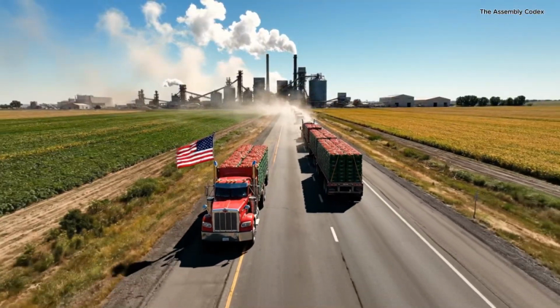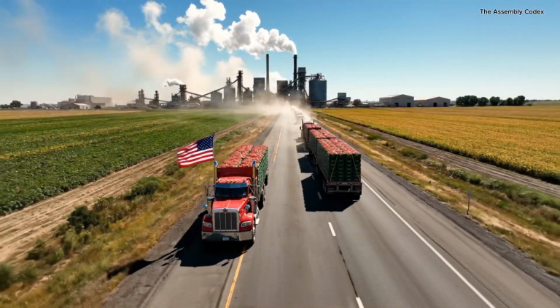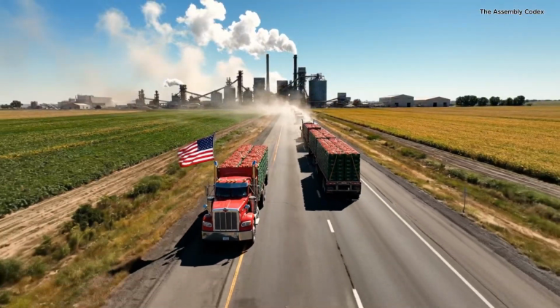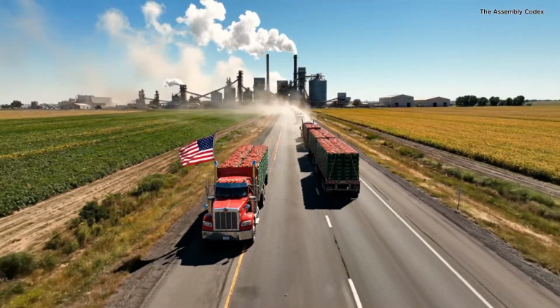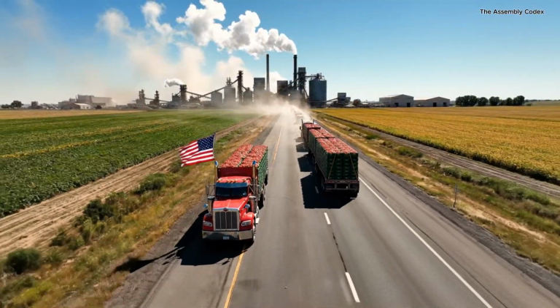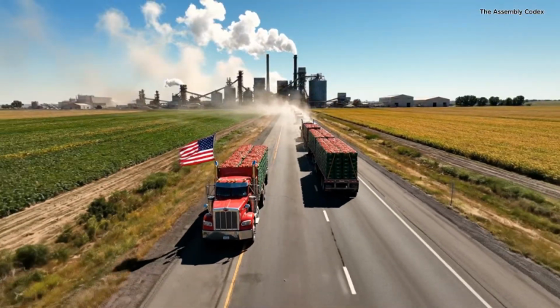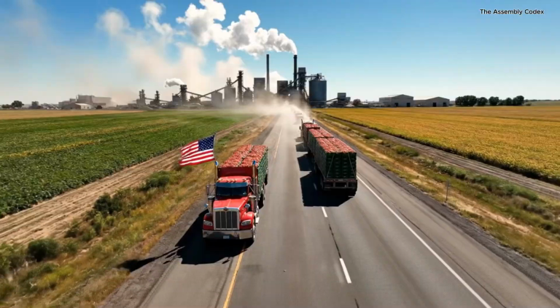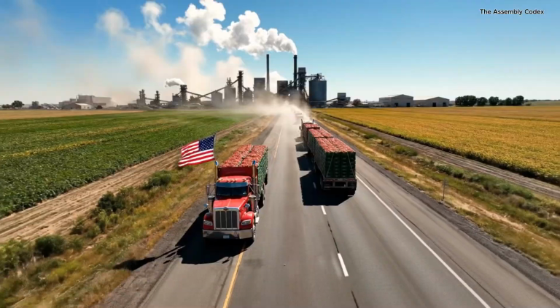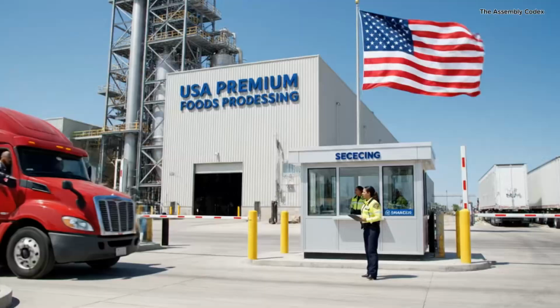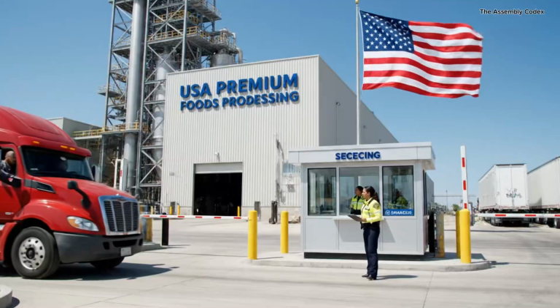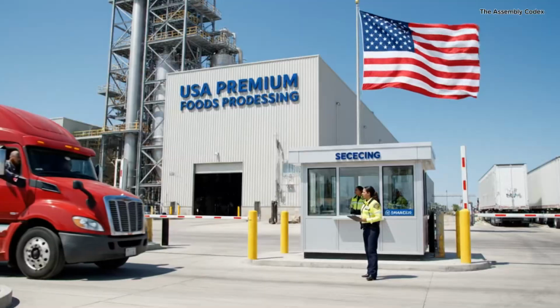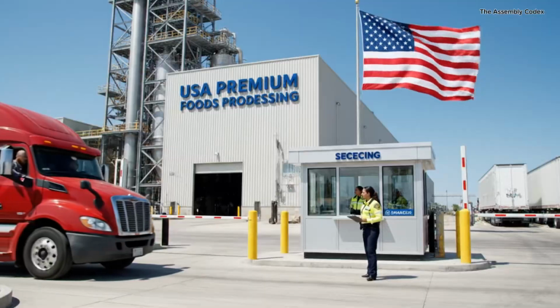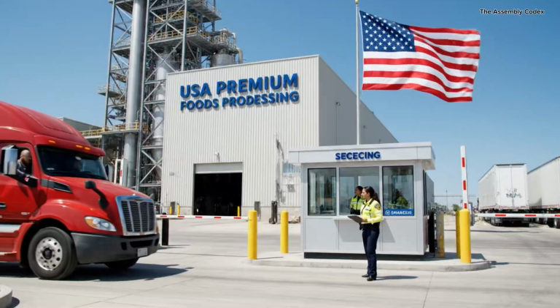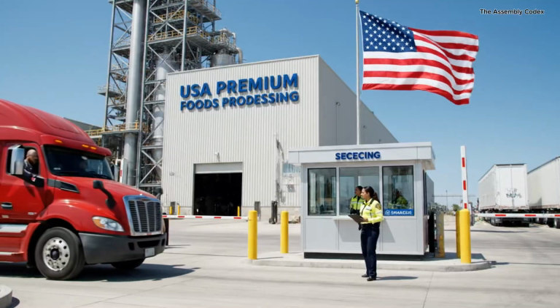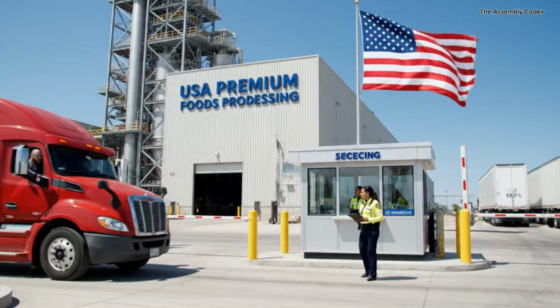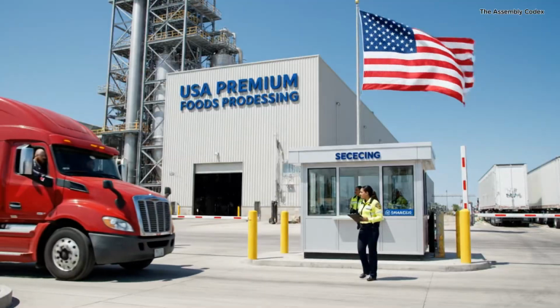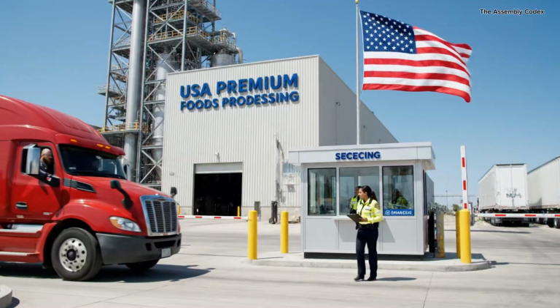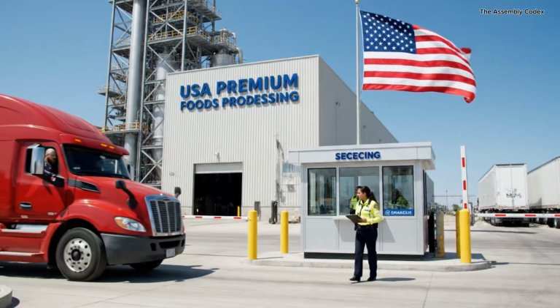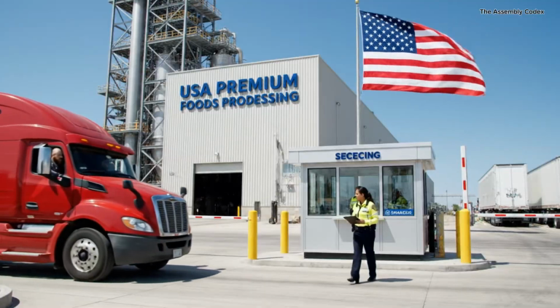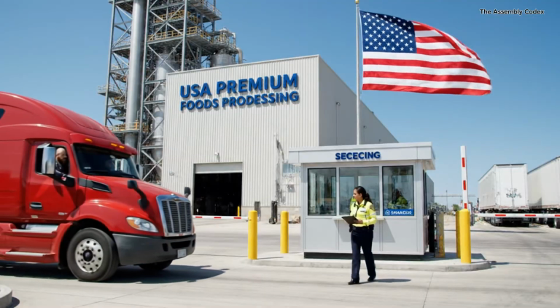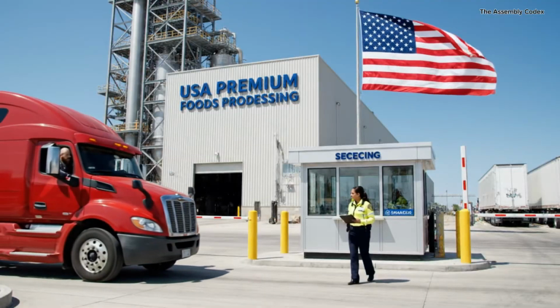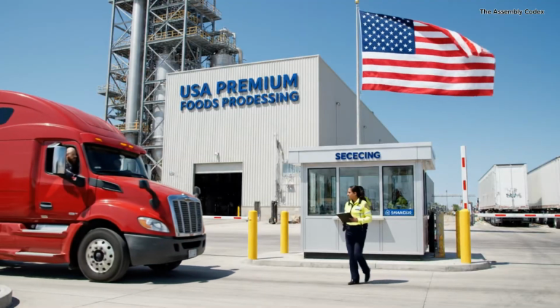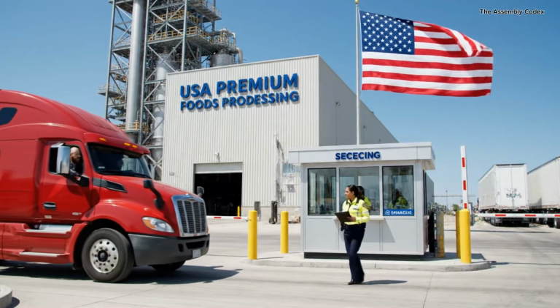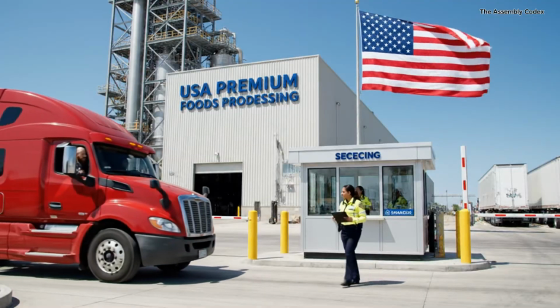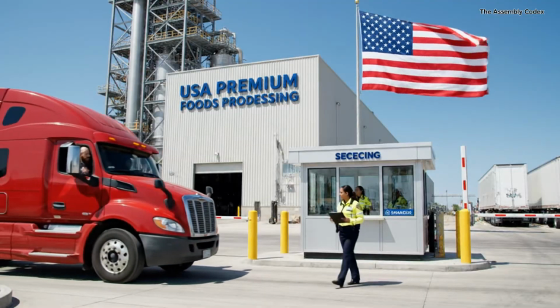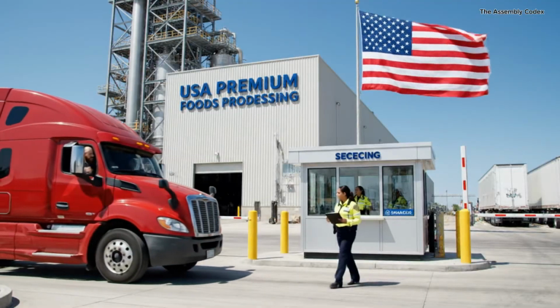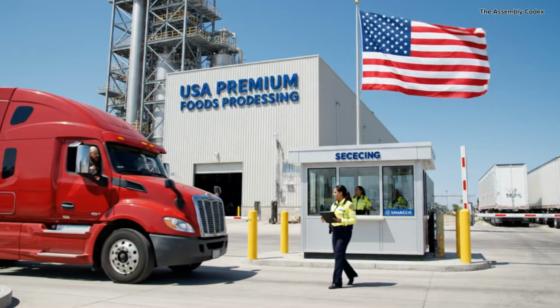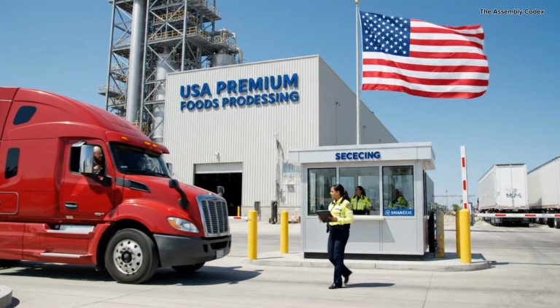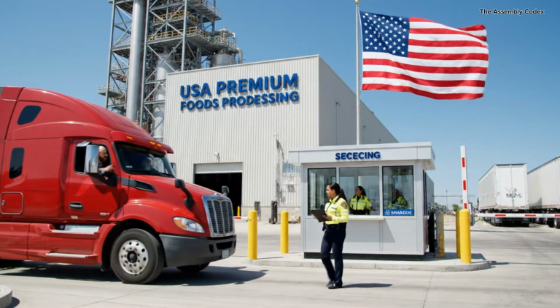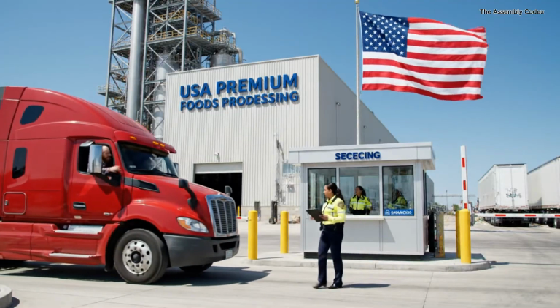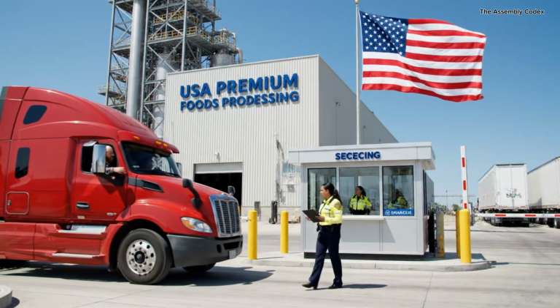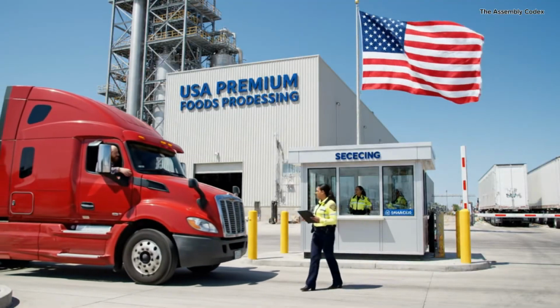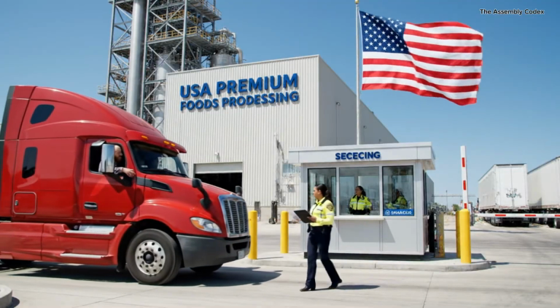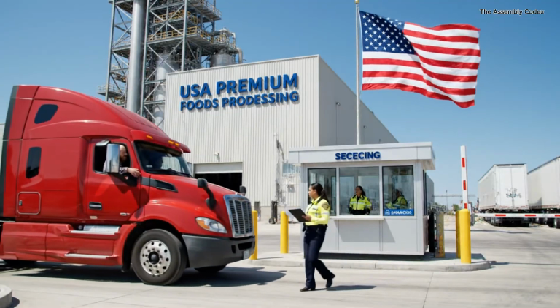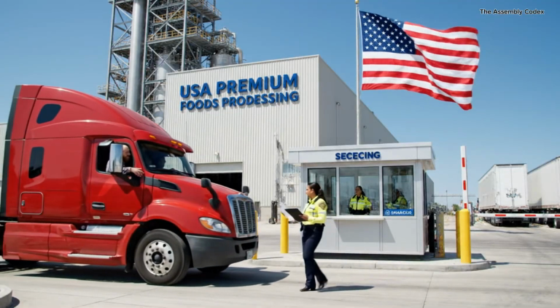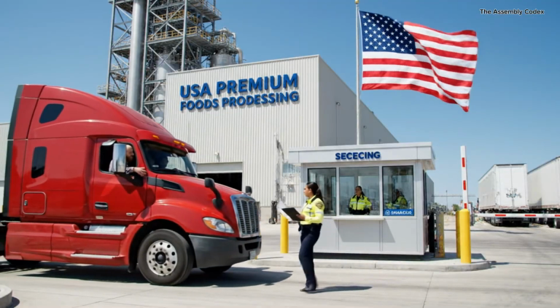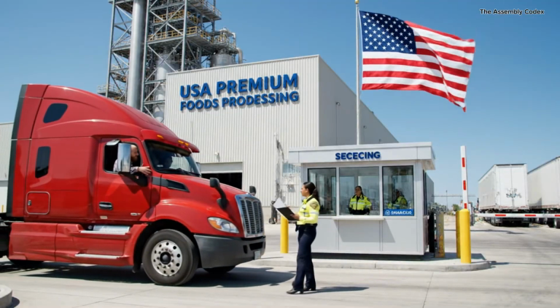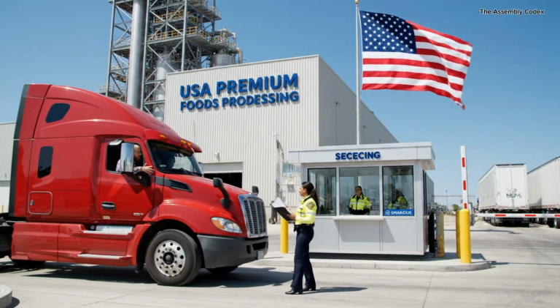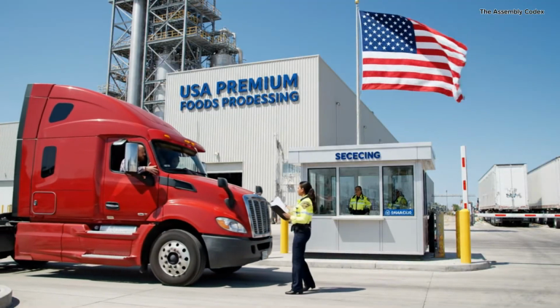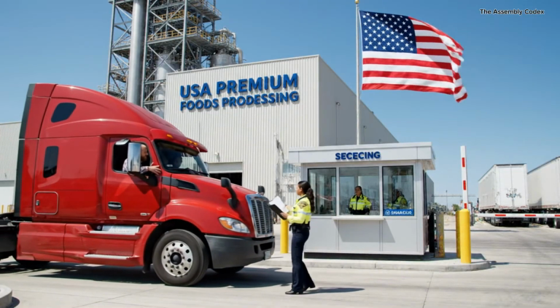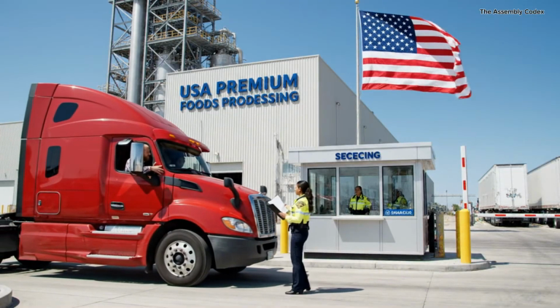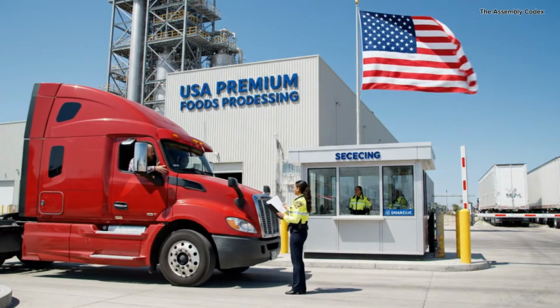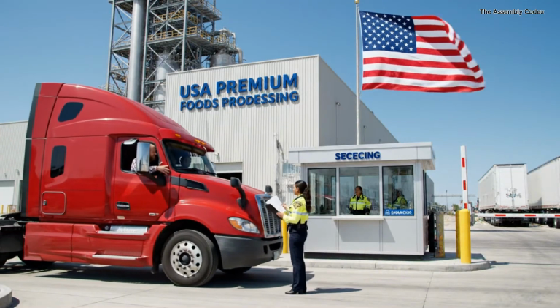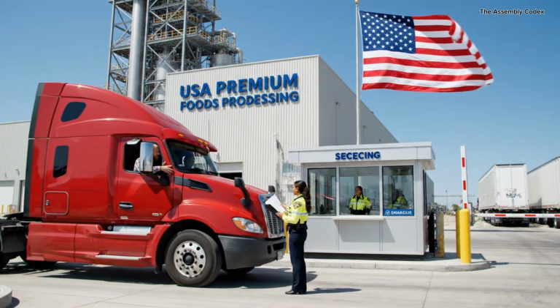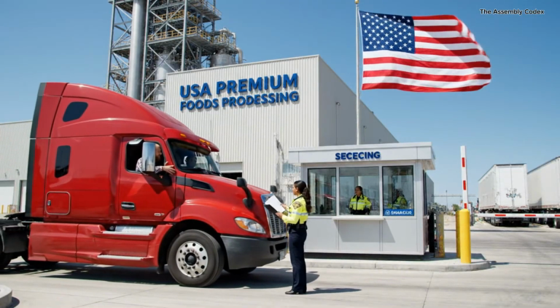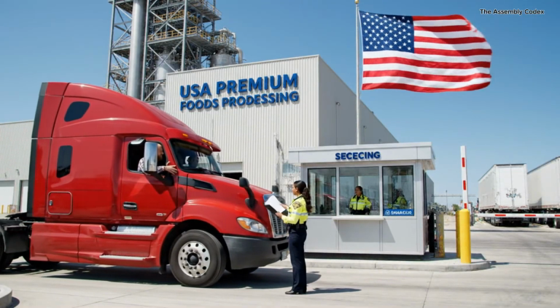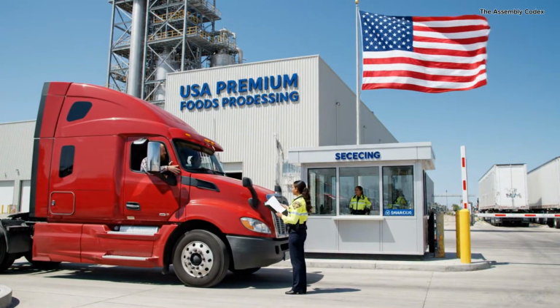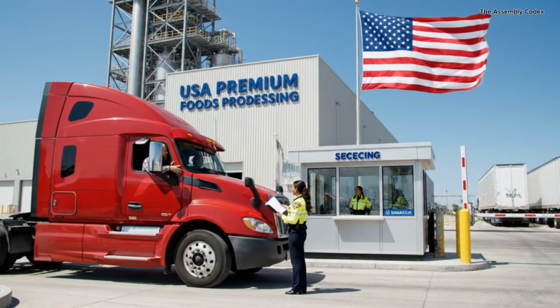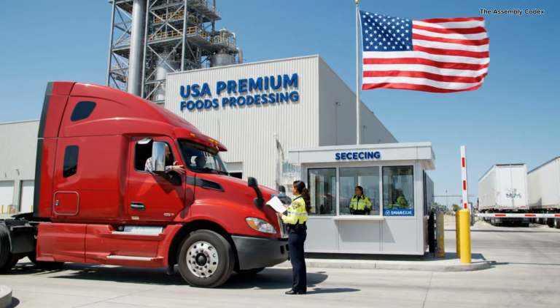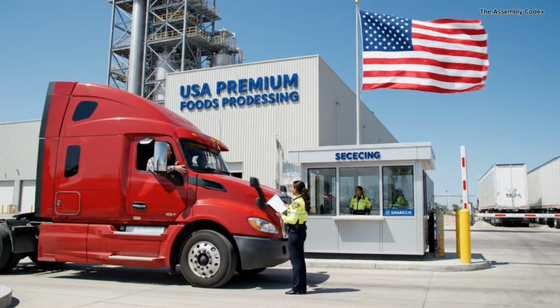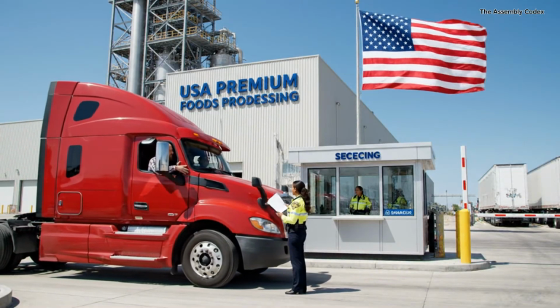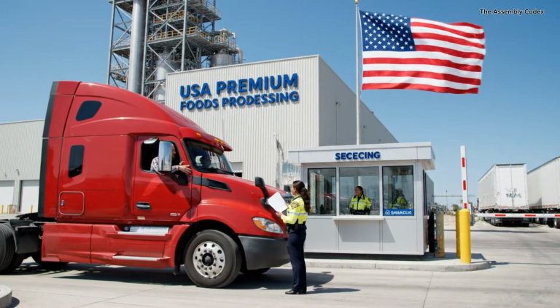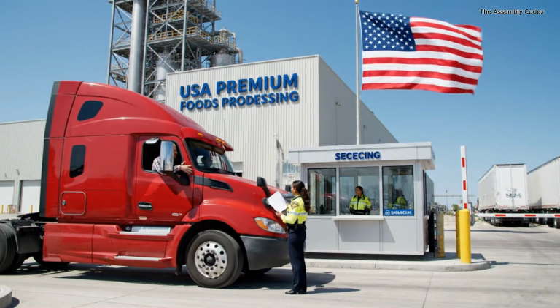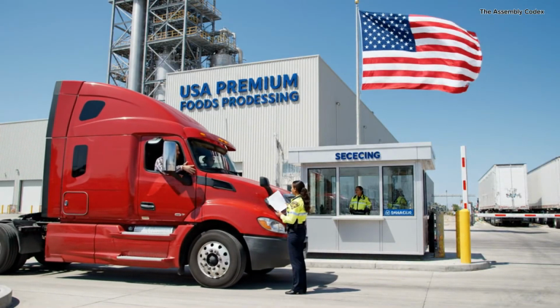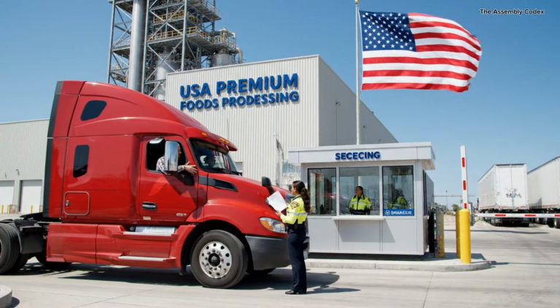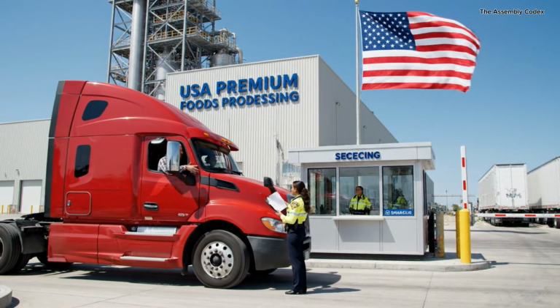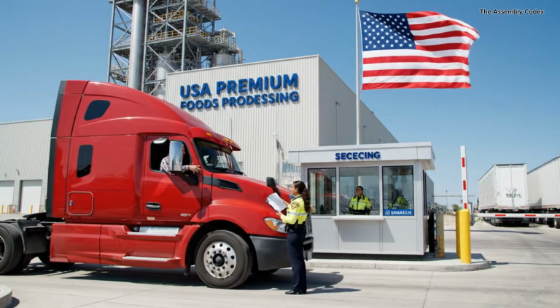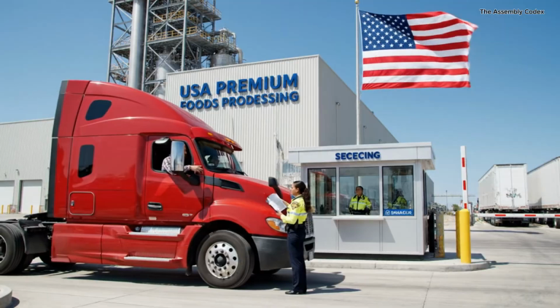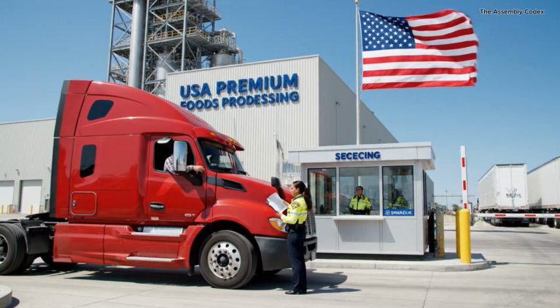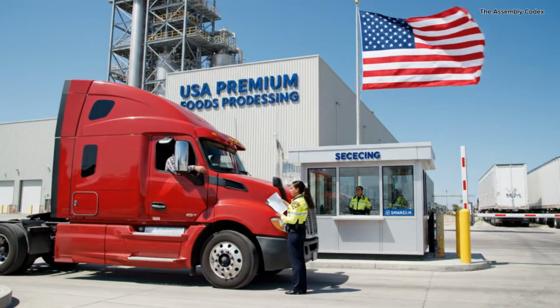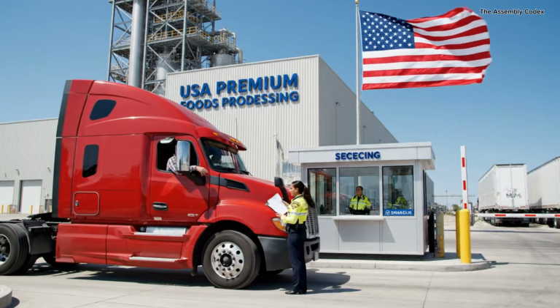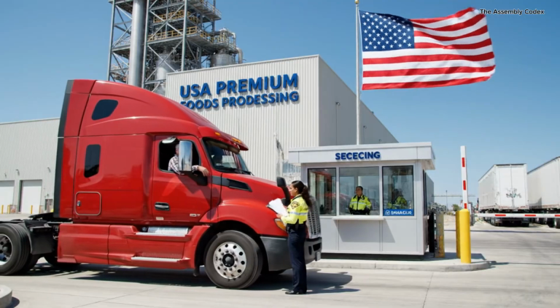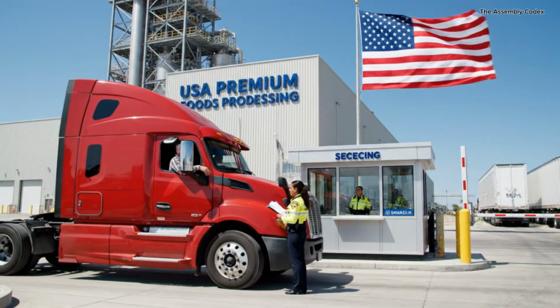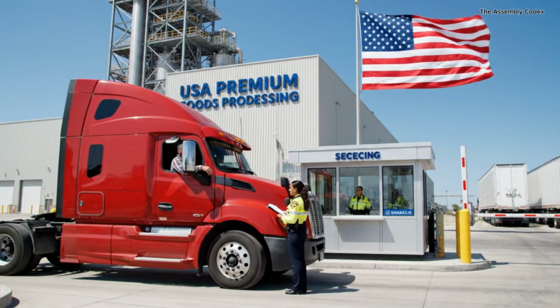Good morning. Let me see the manifest. Okay, everything is in order. You can proceed to dock four.